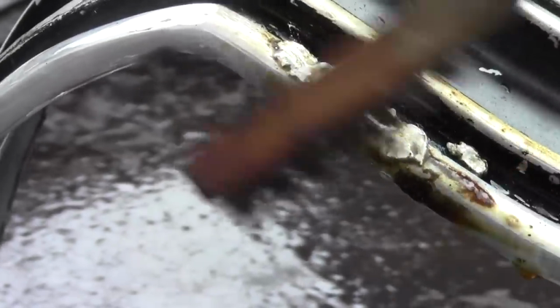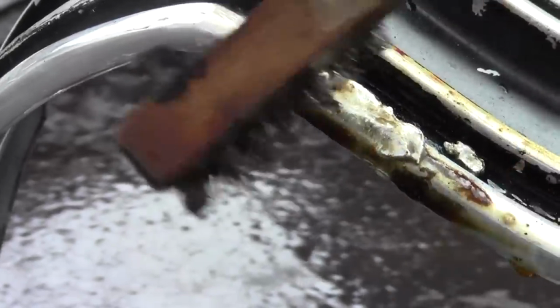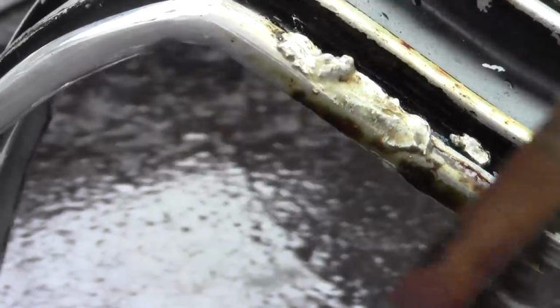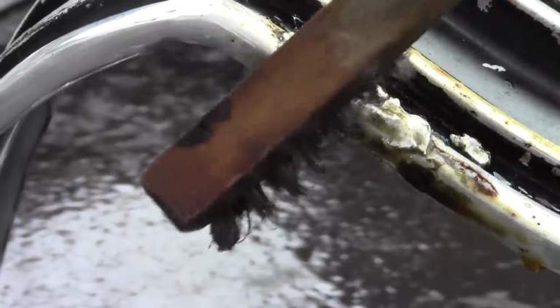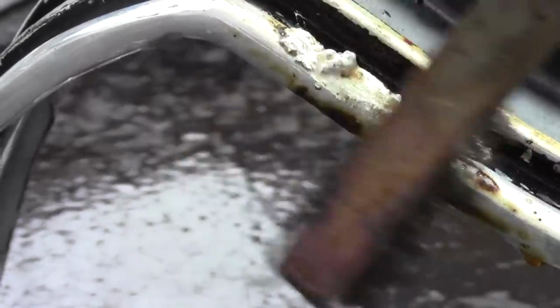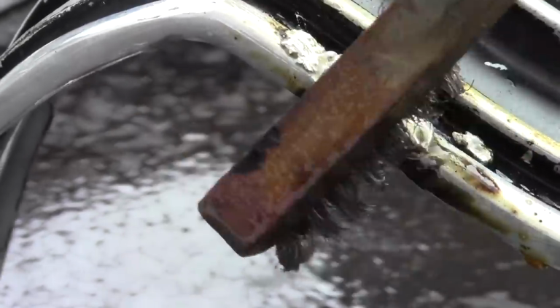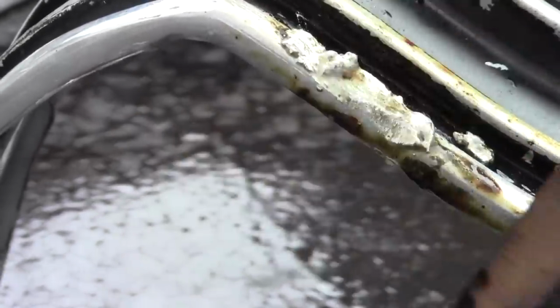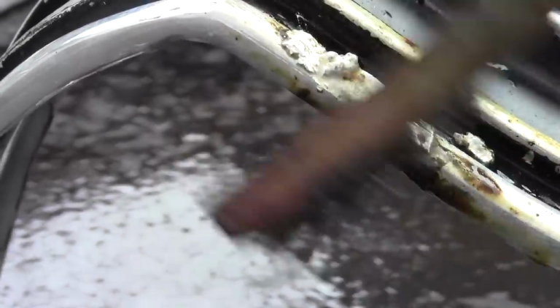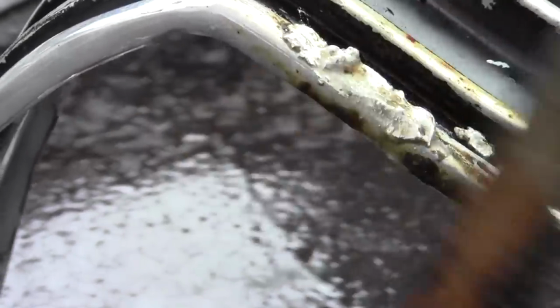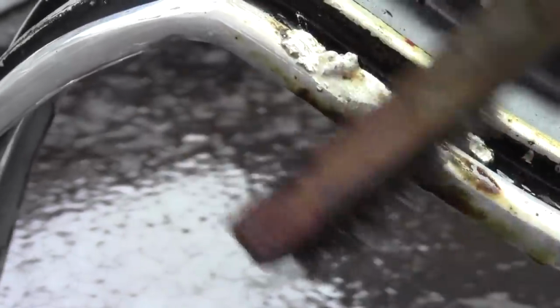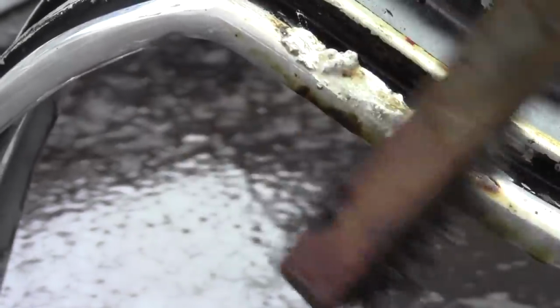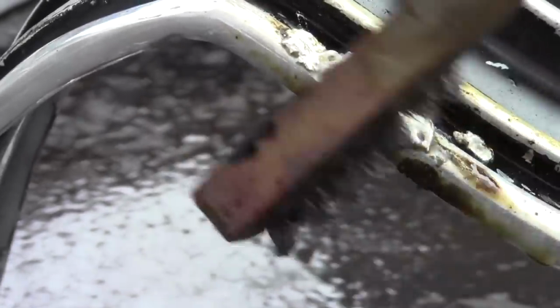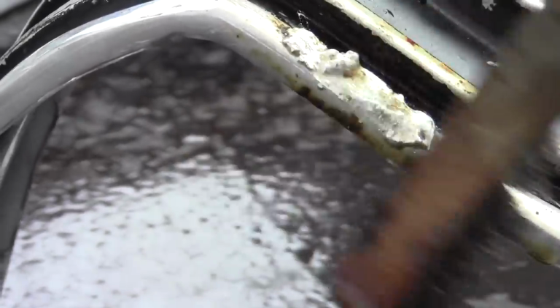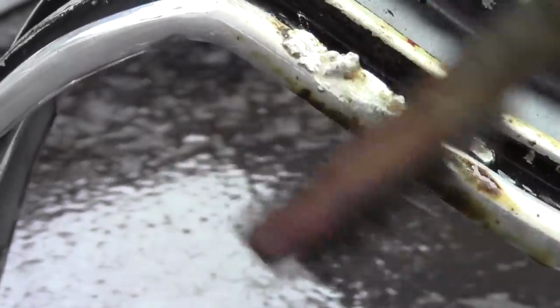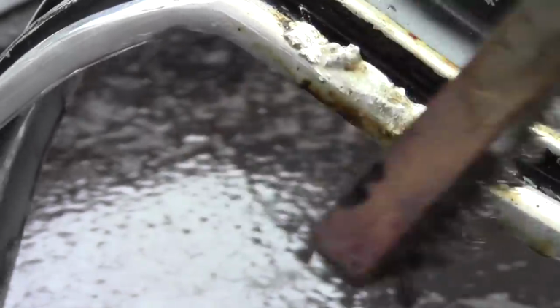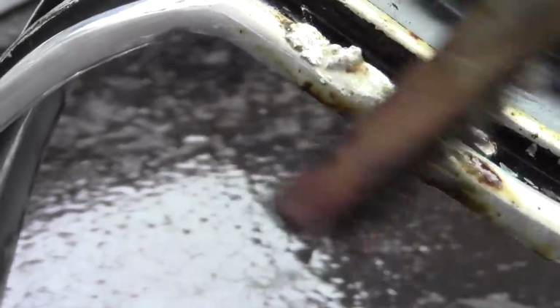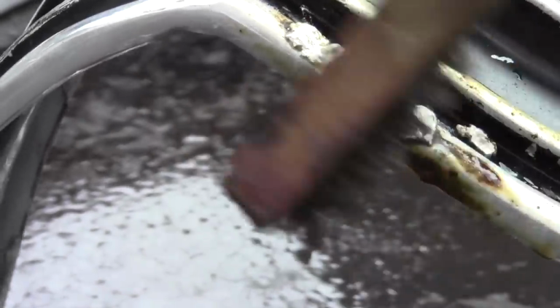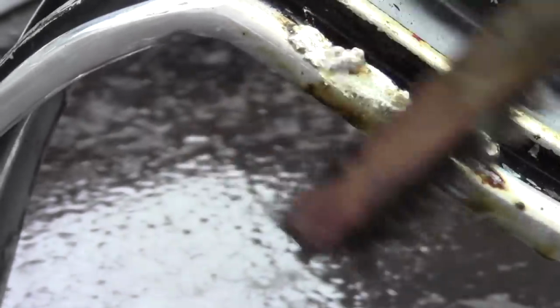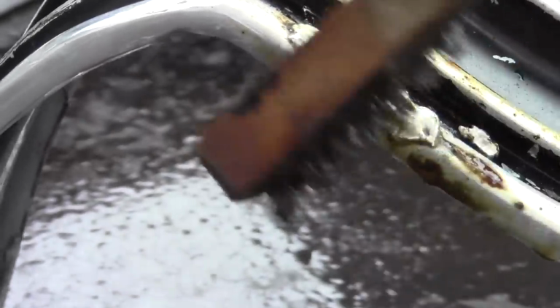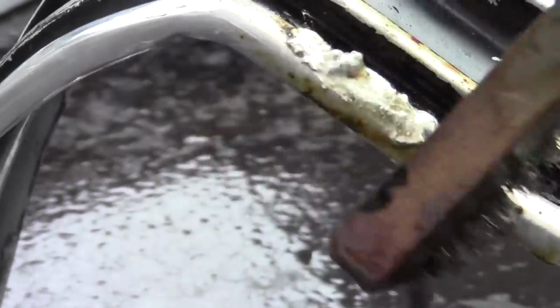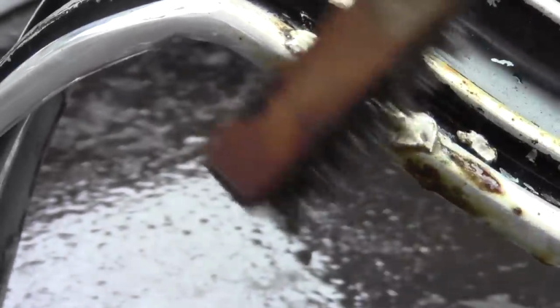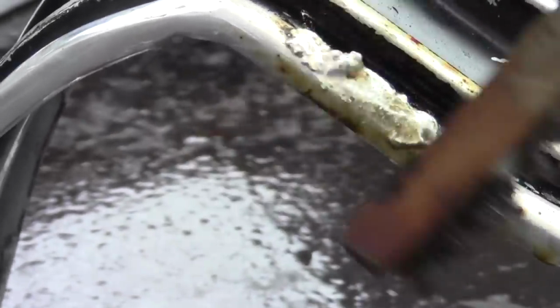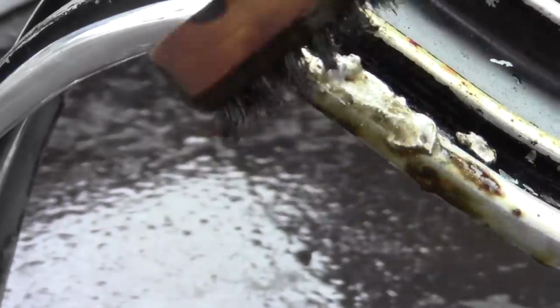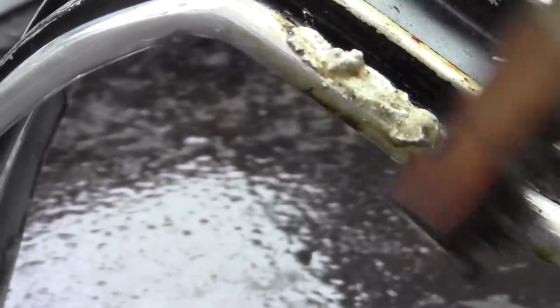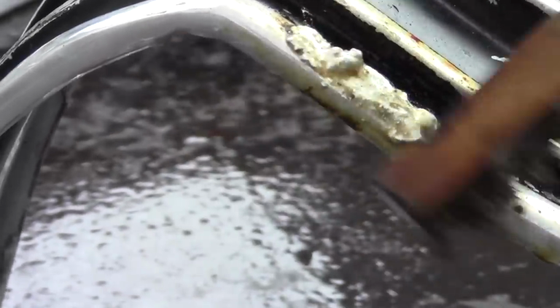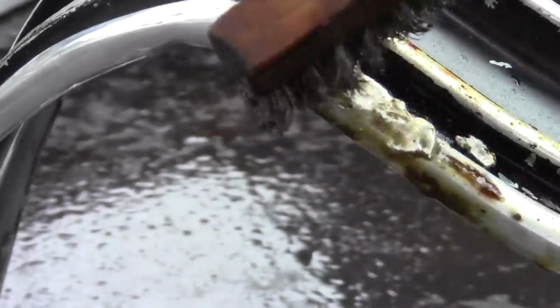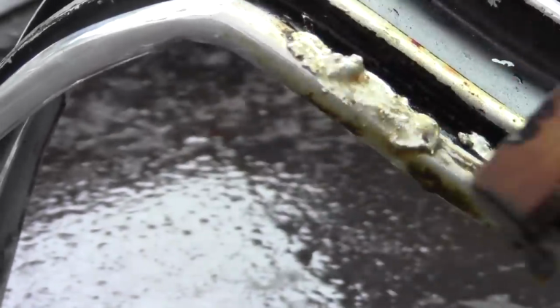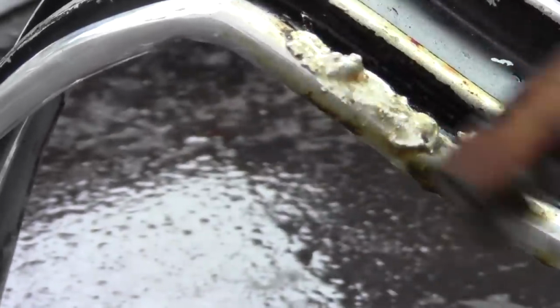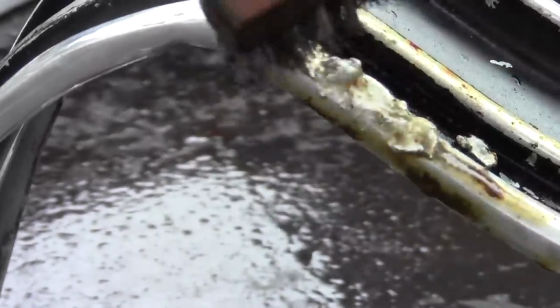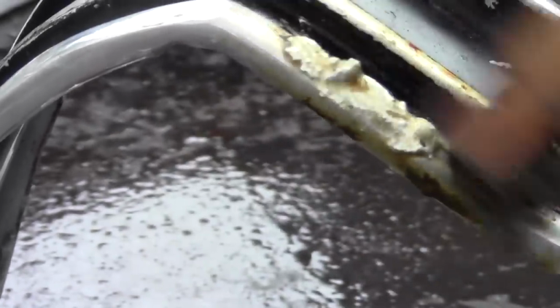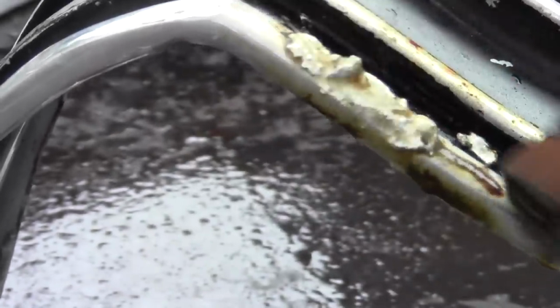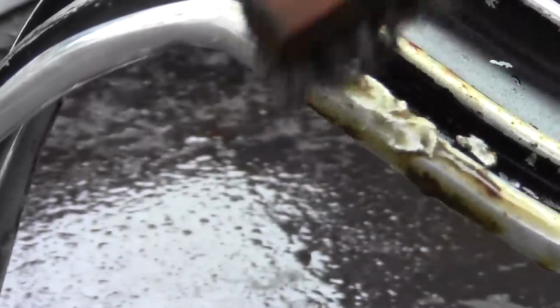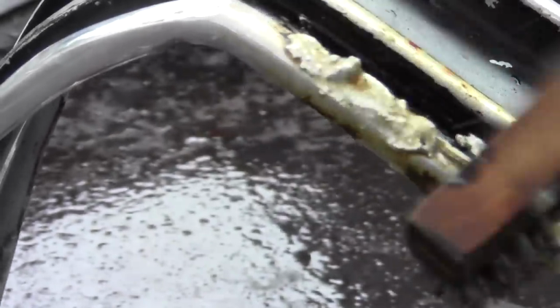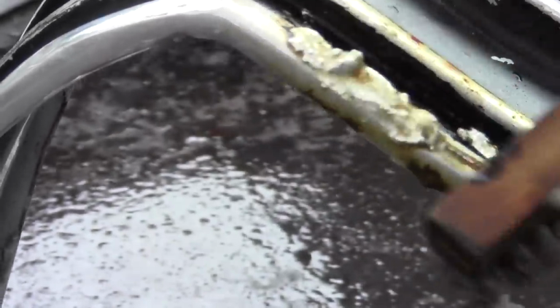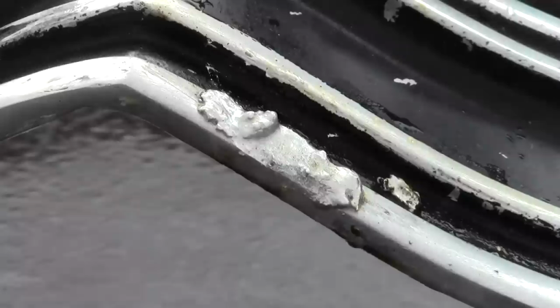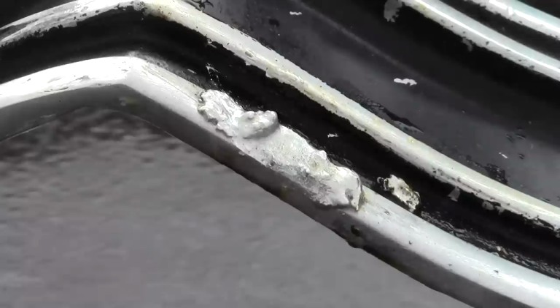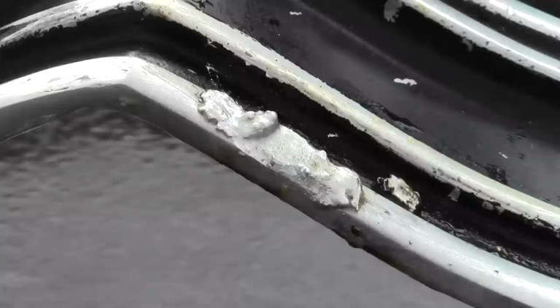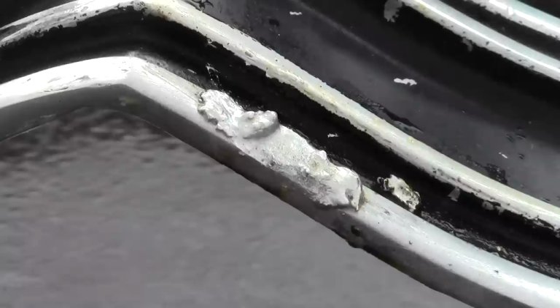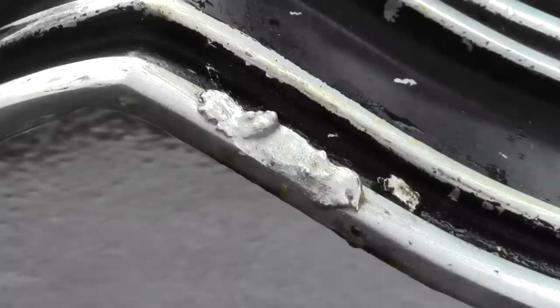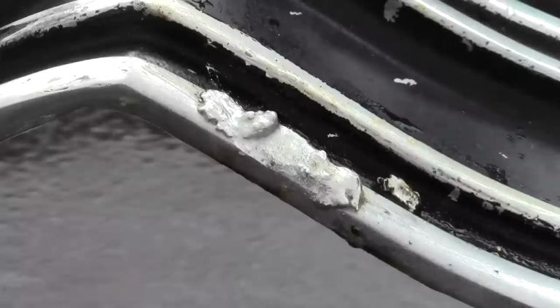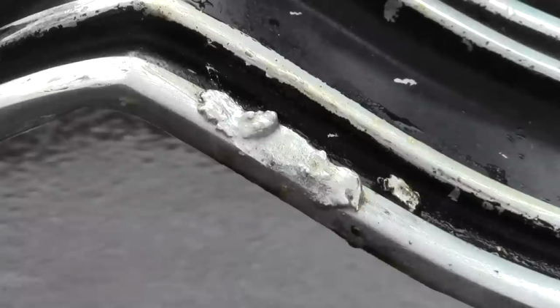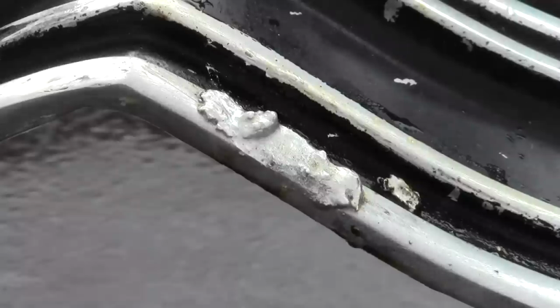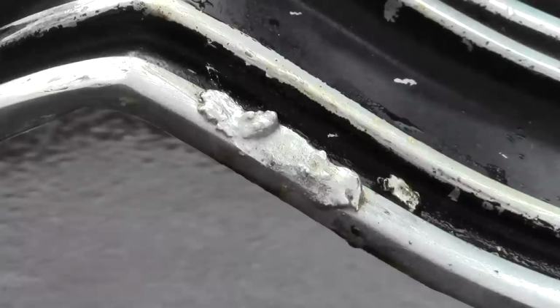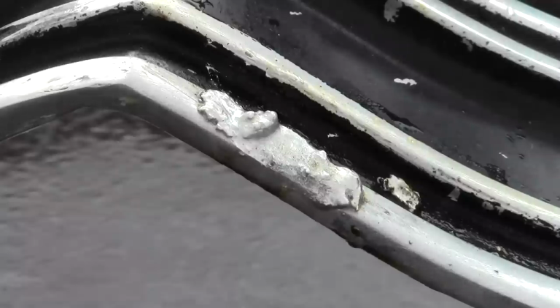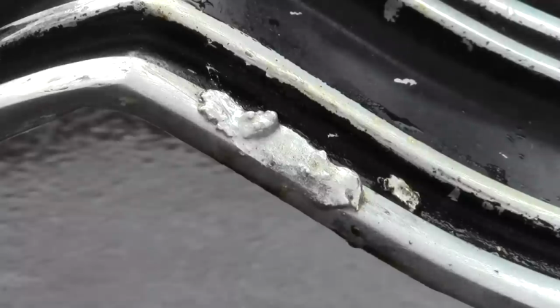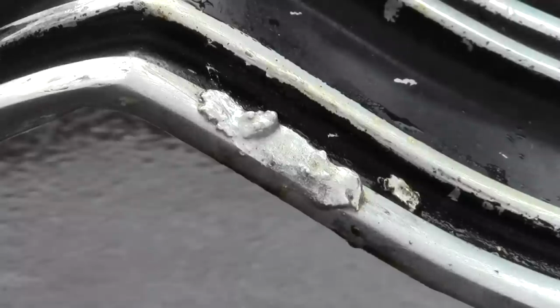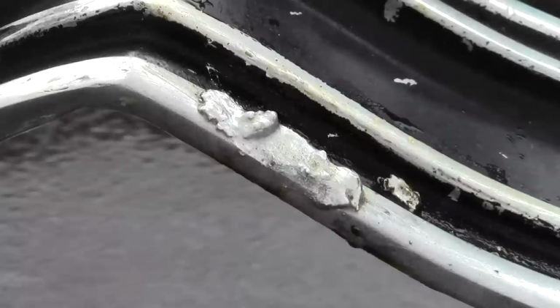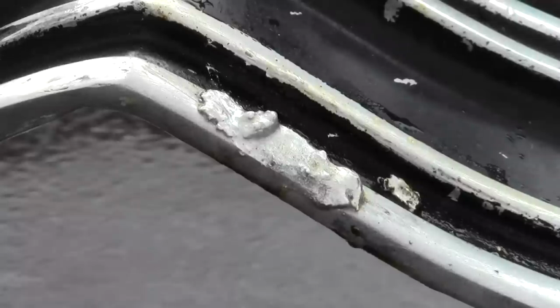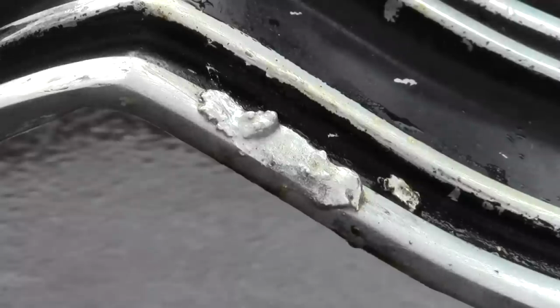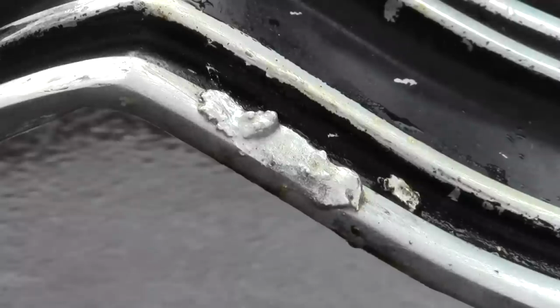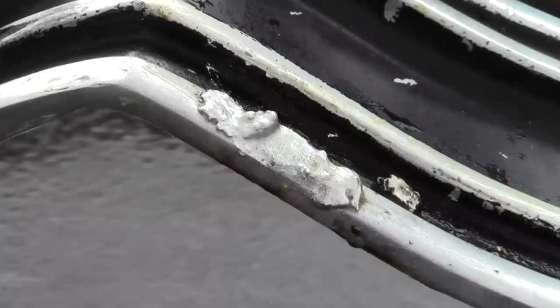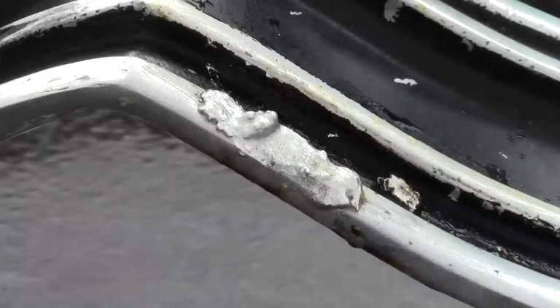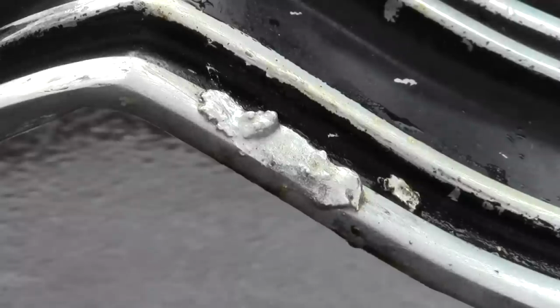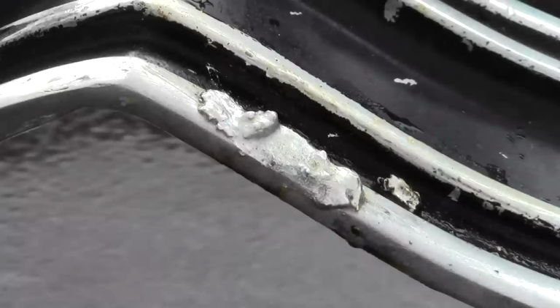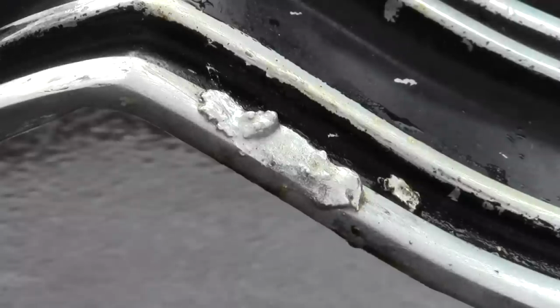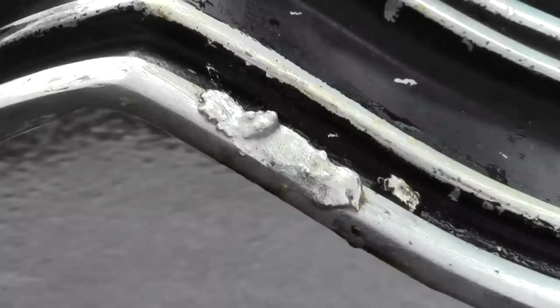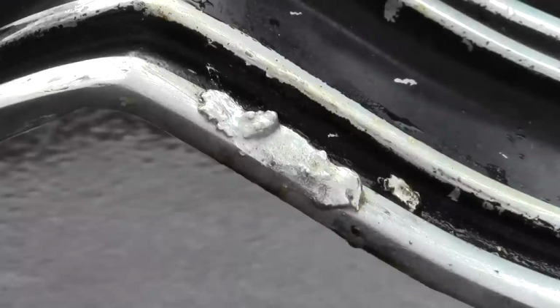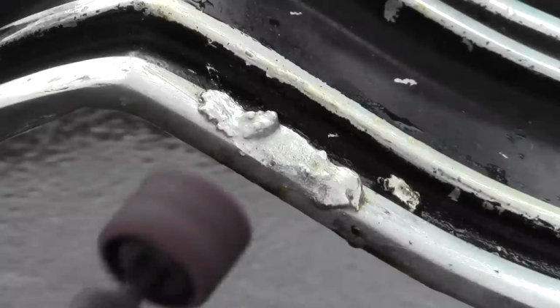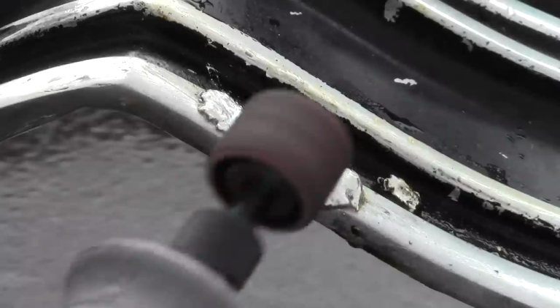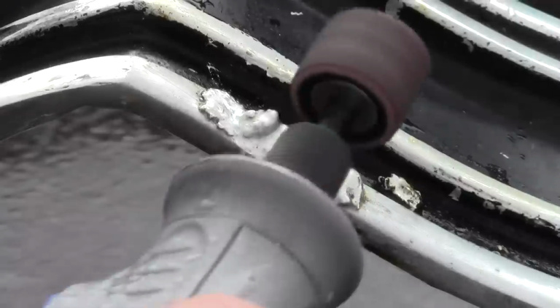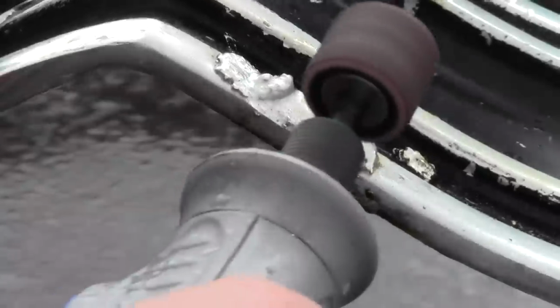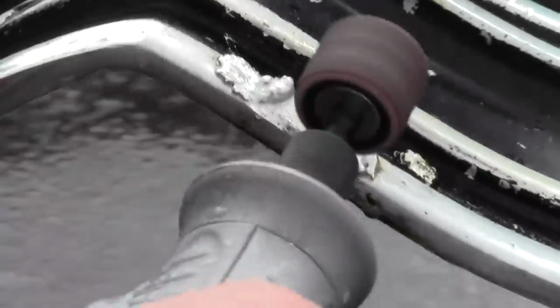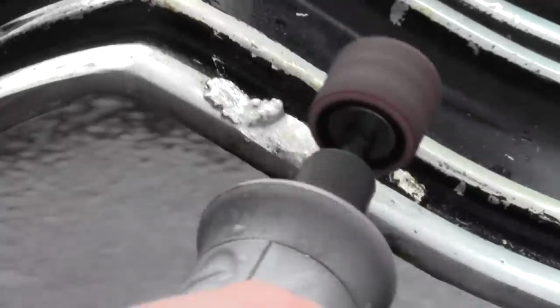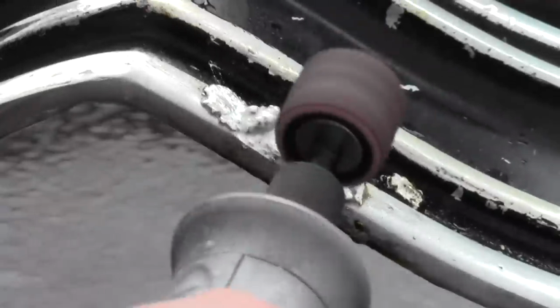After cooling, we use water and a wire brush to remove the flux residue, and then we use a little Dremel tool to grind the high spots.